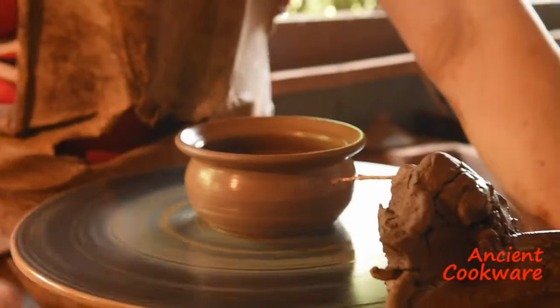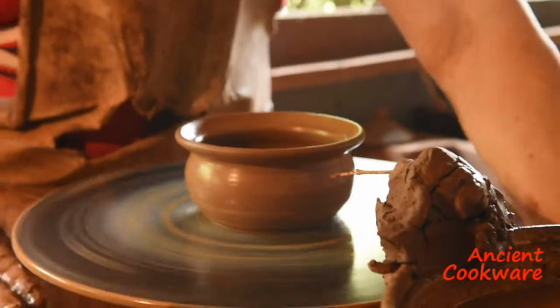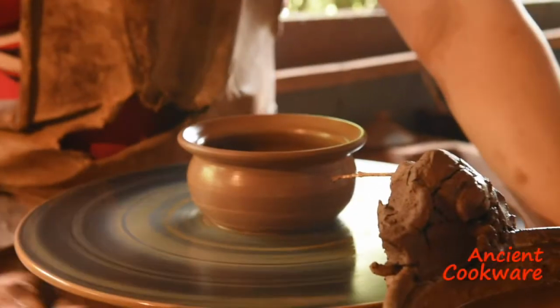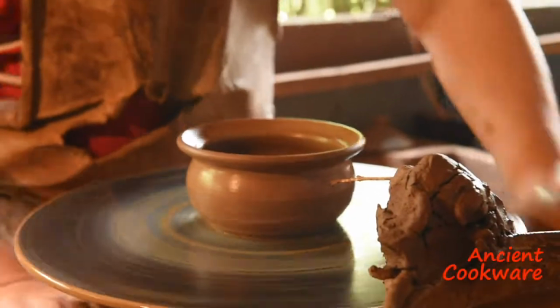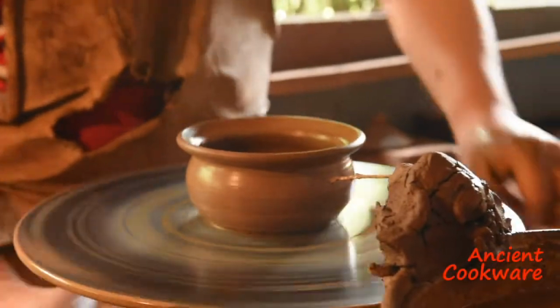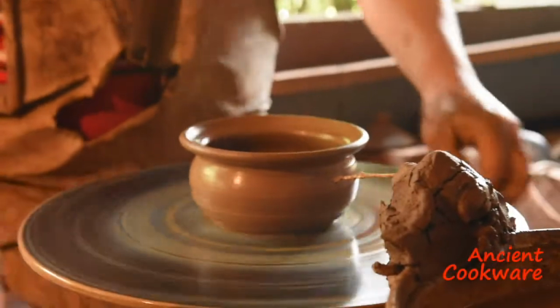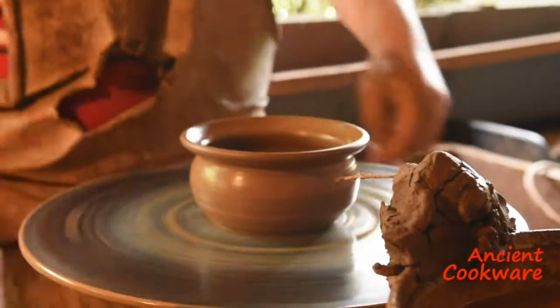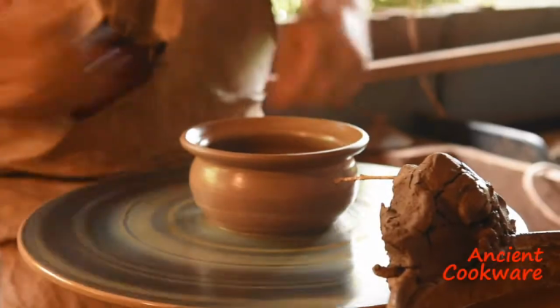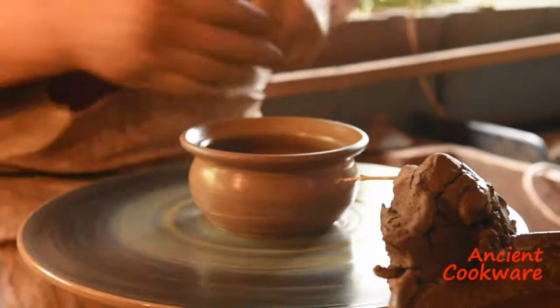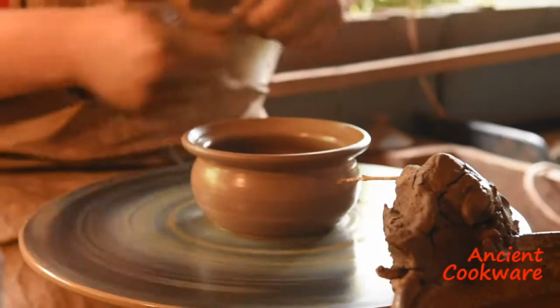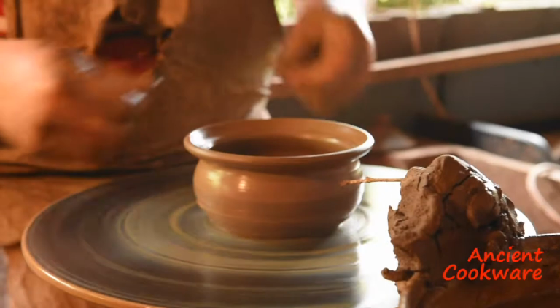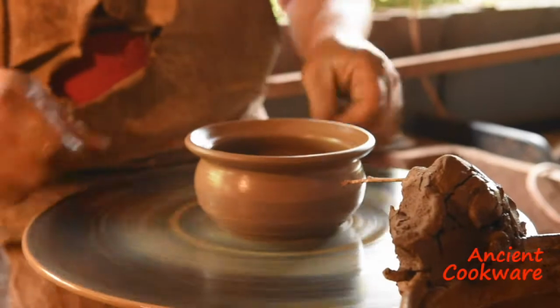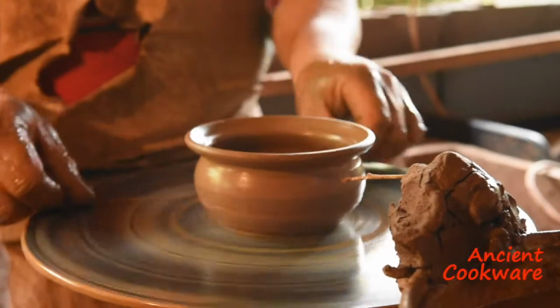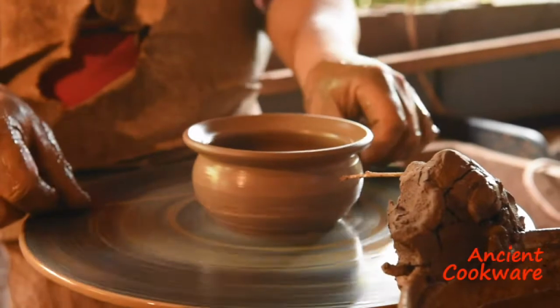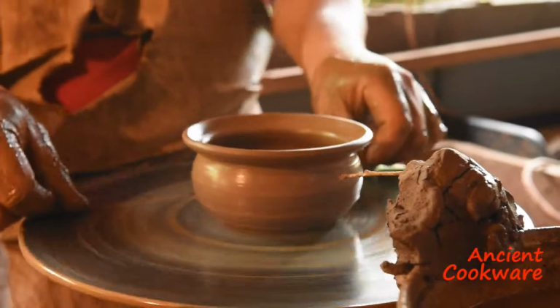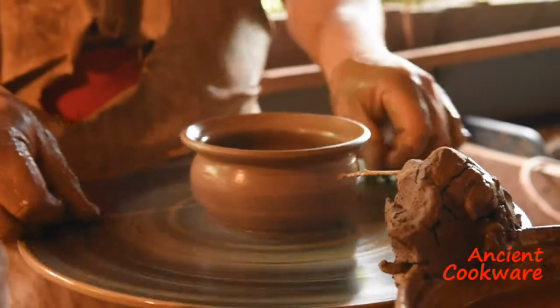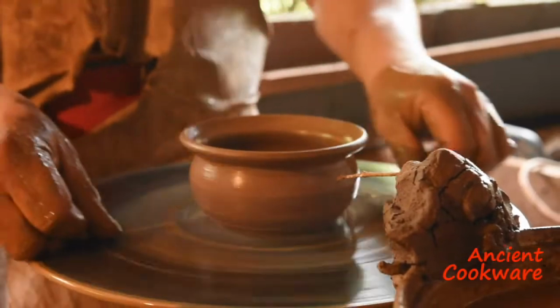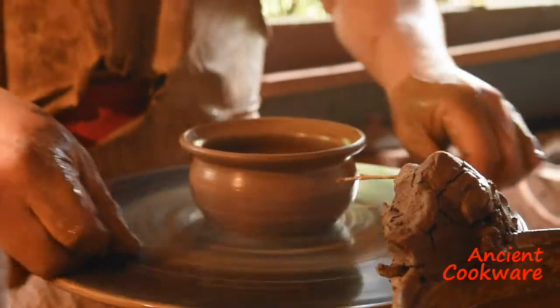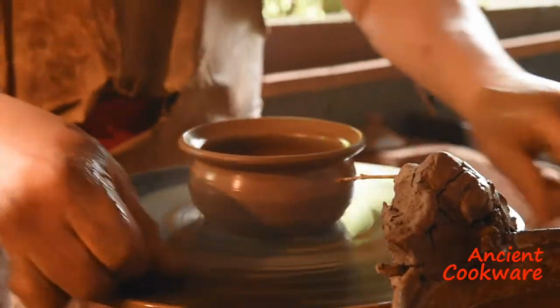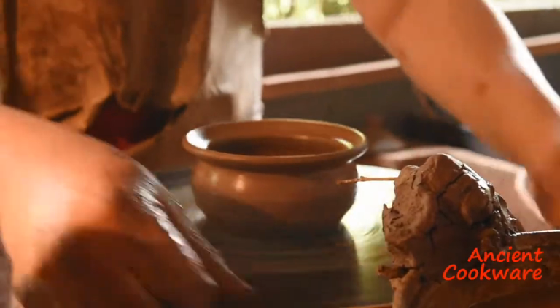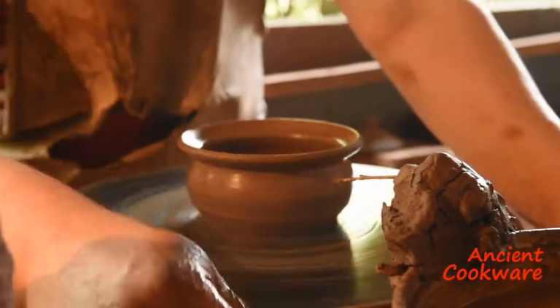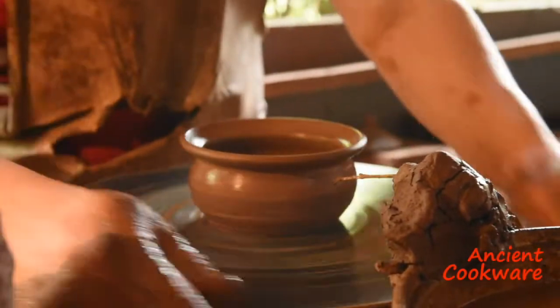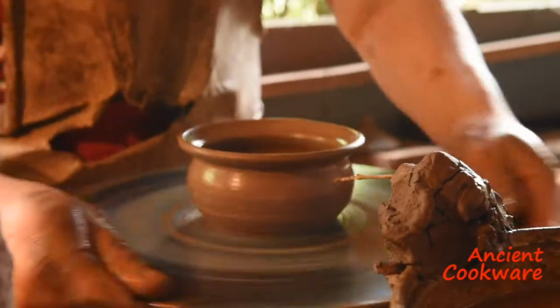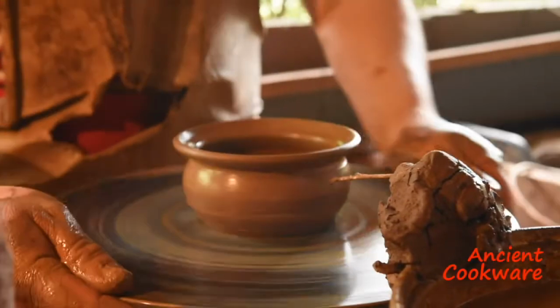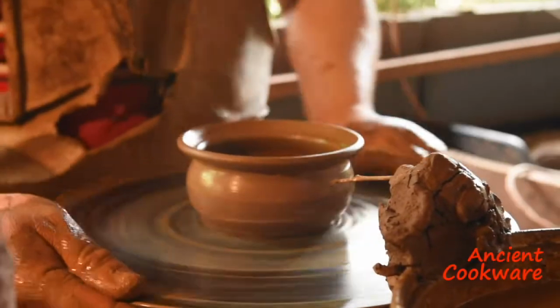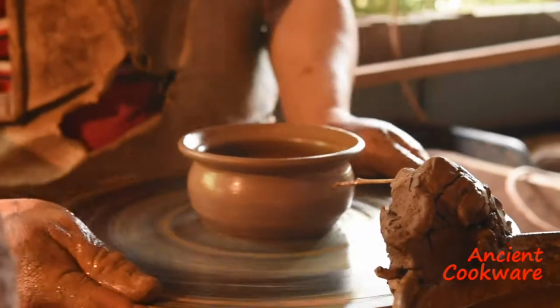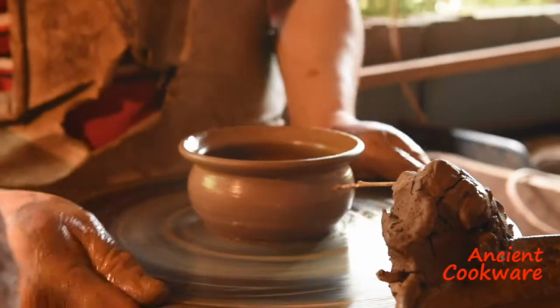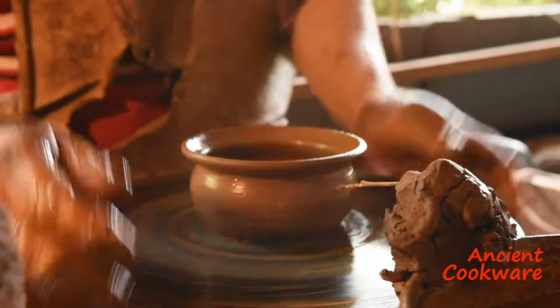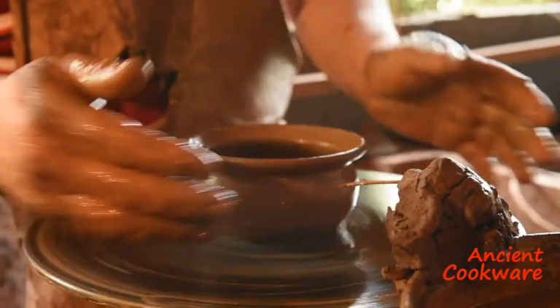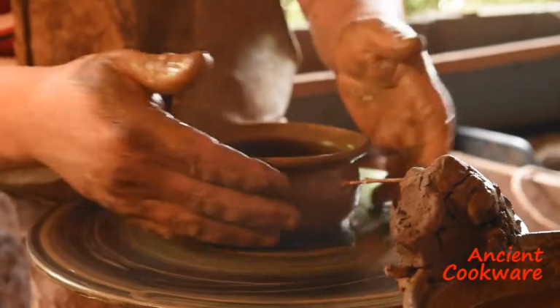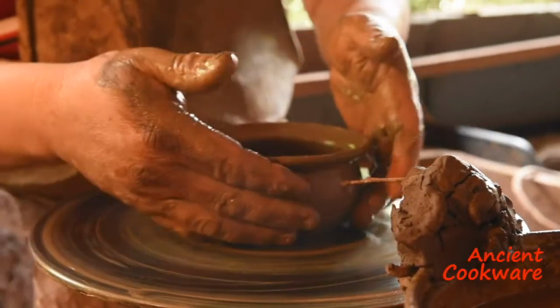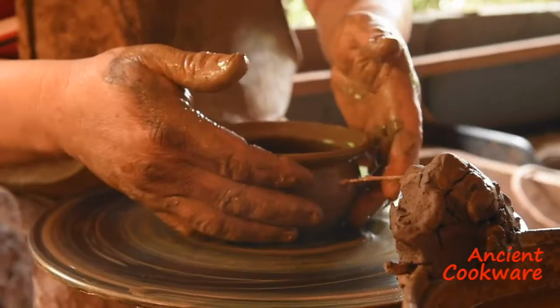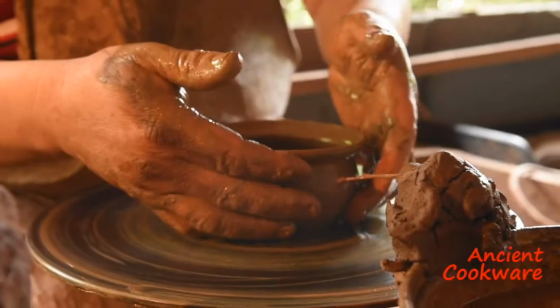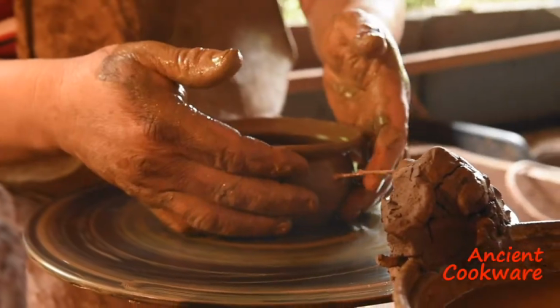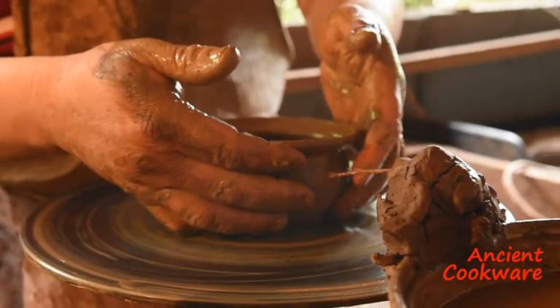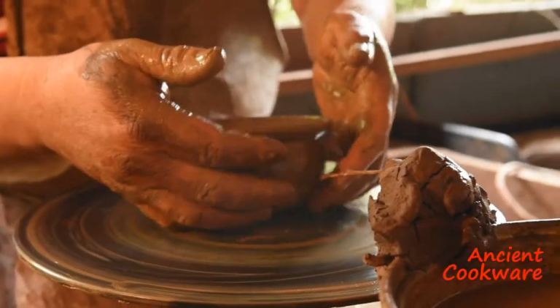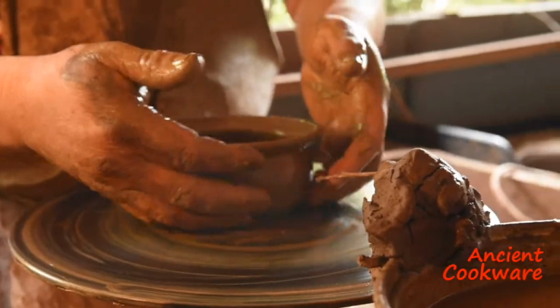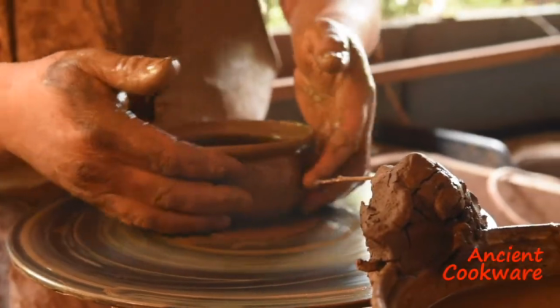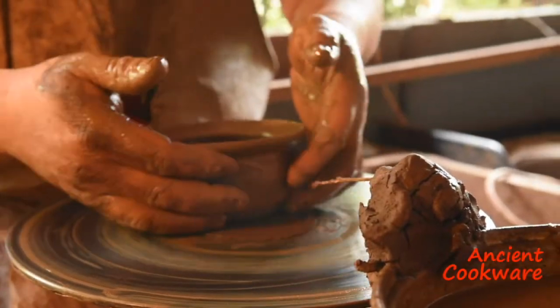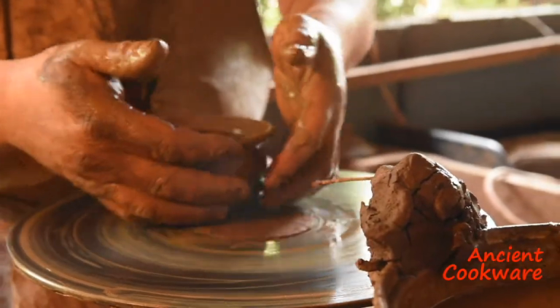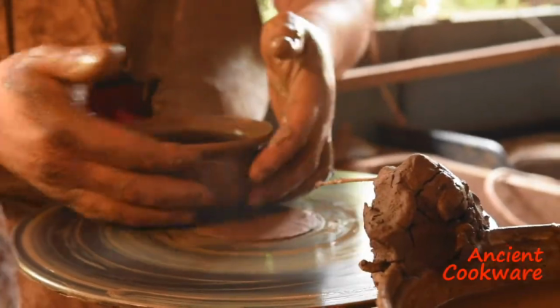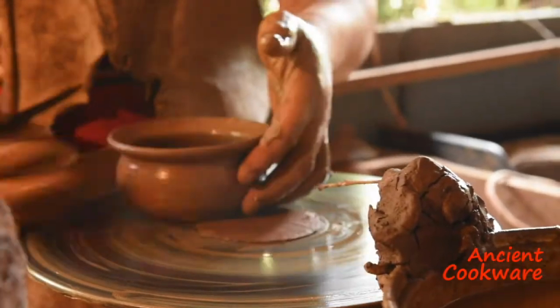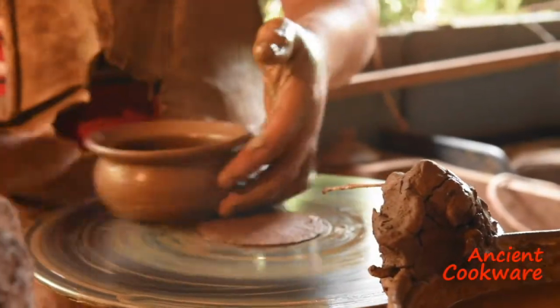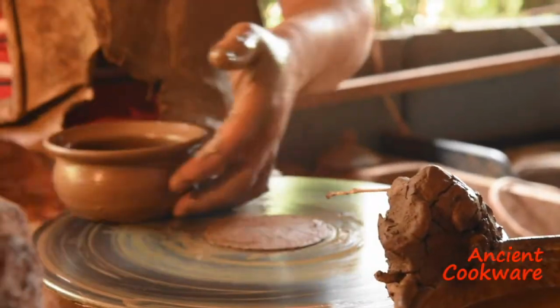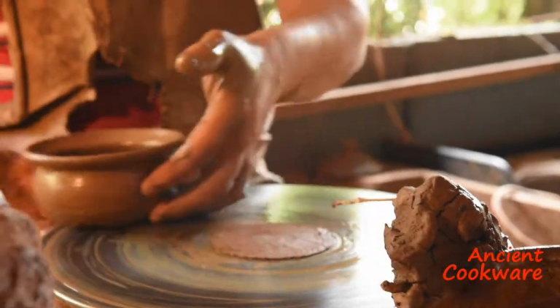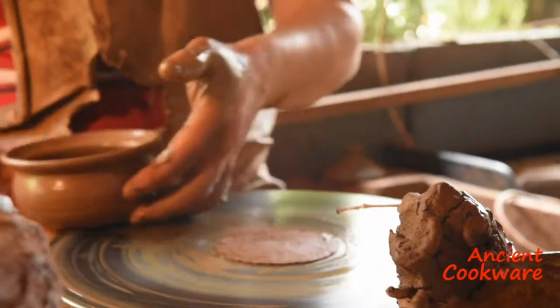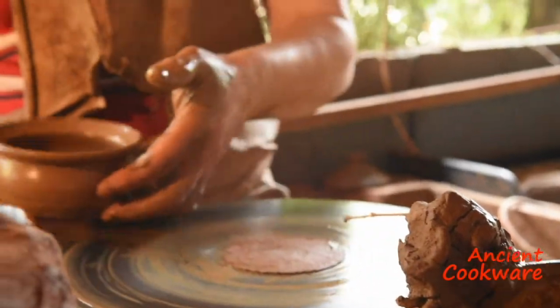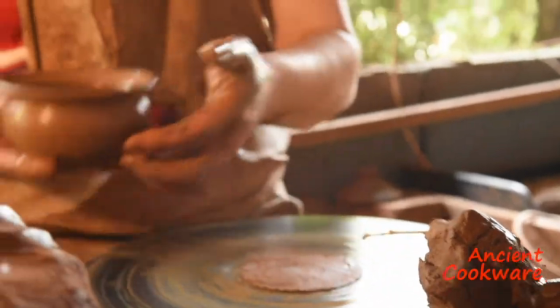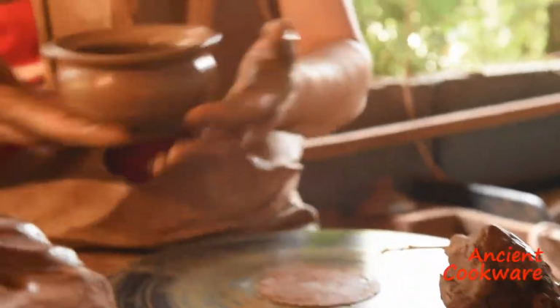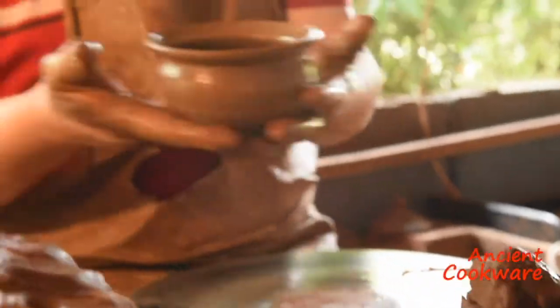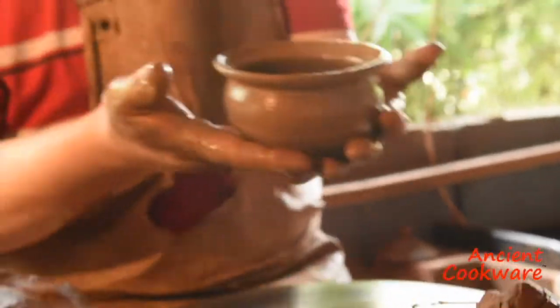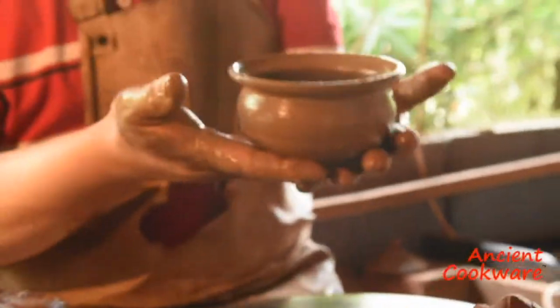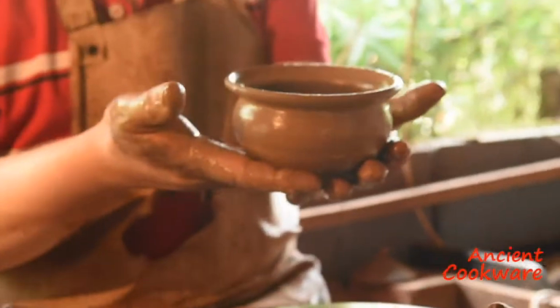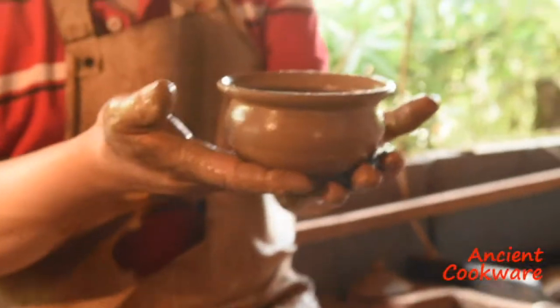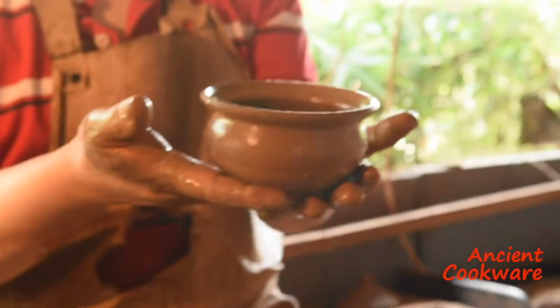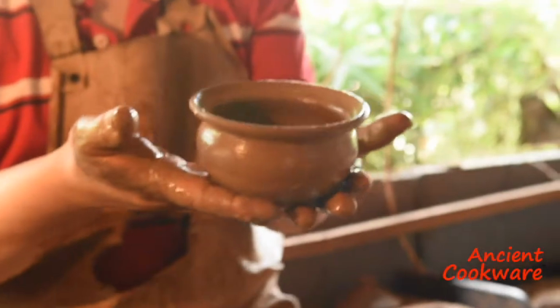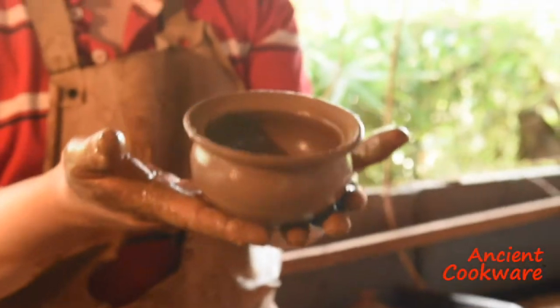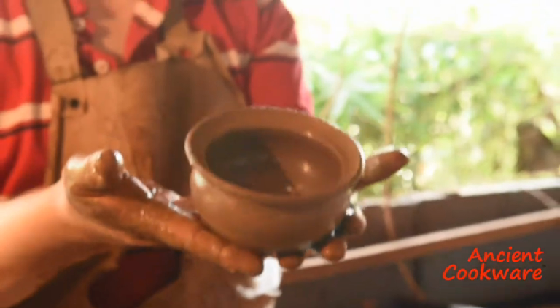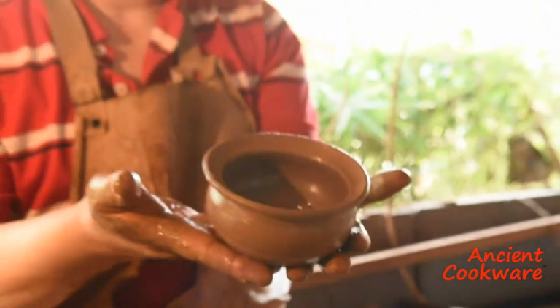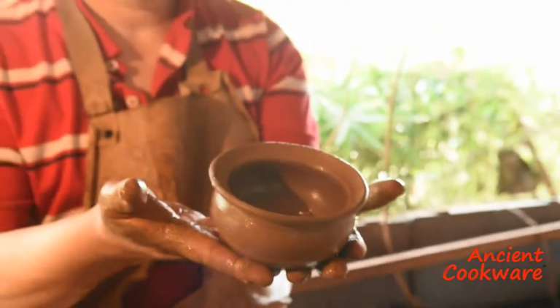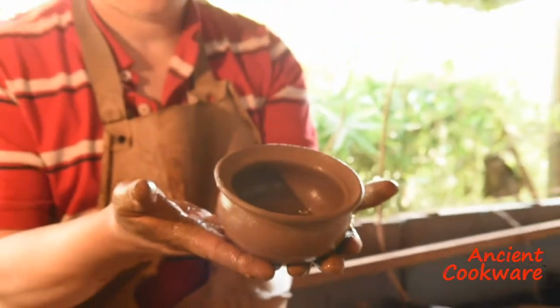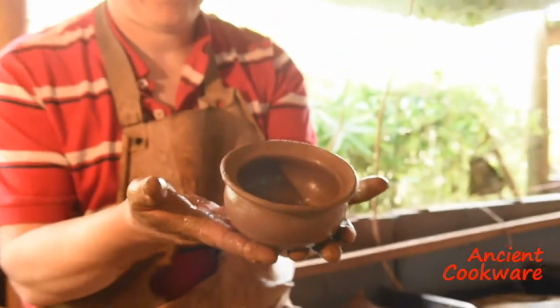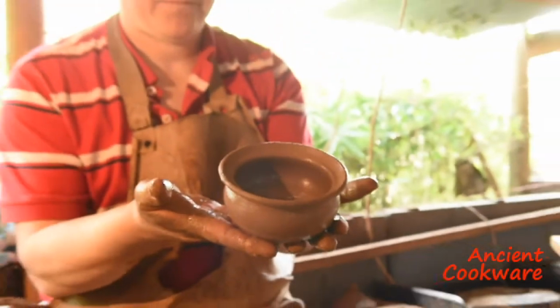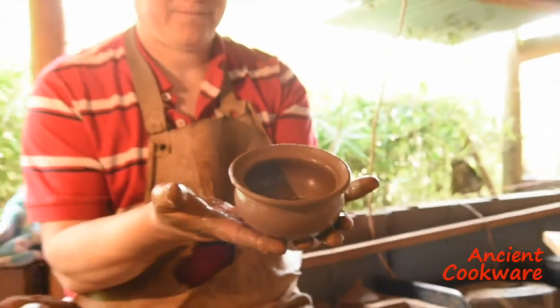When finished, he simply uses the fishing line to cut the piece from the wheel, making the process look so simple.